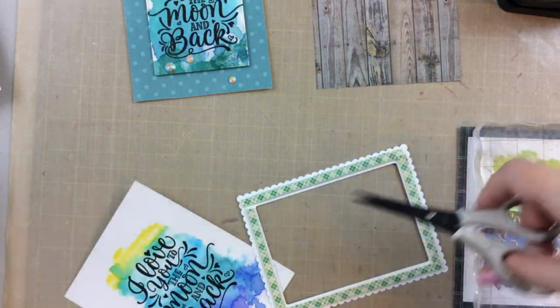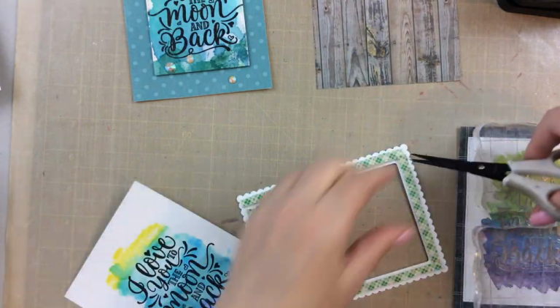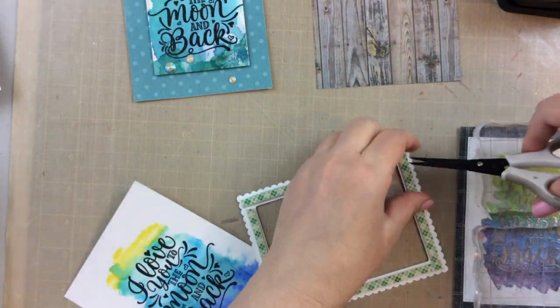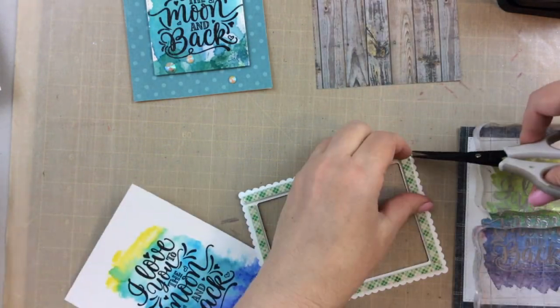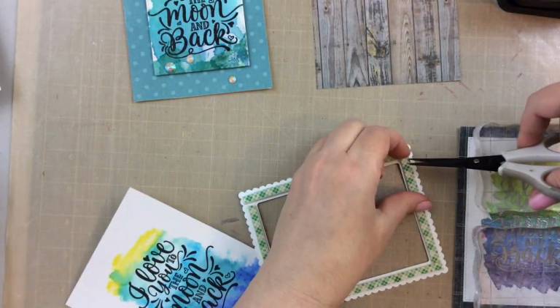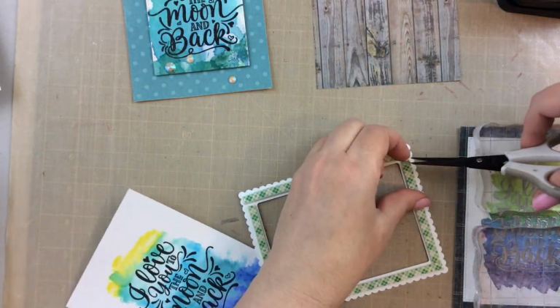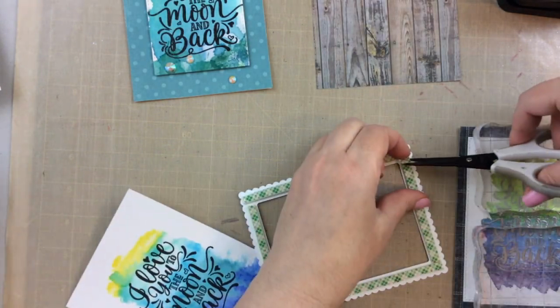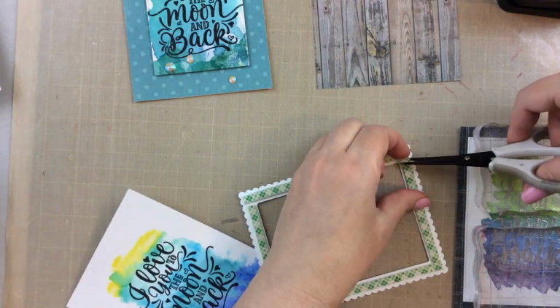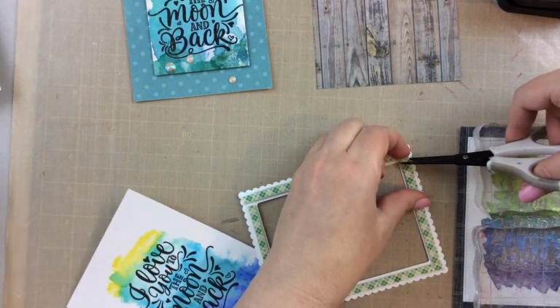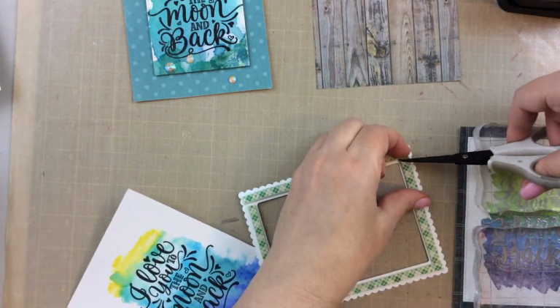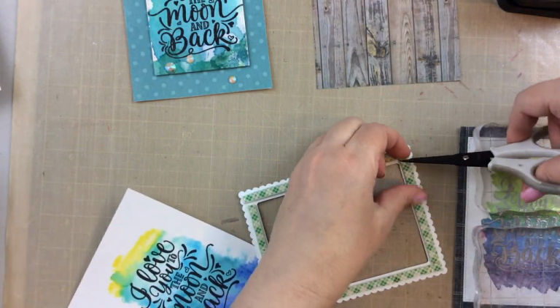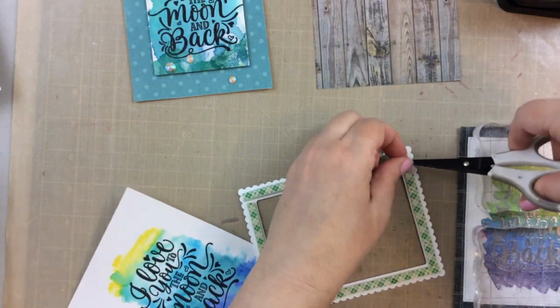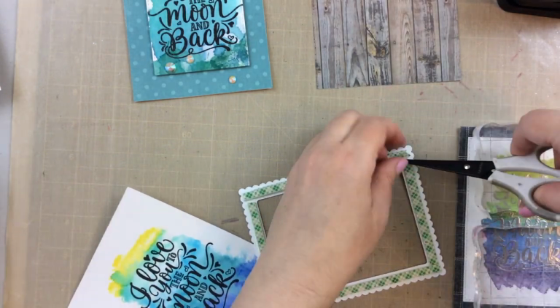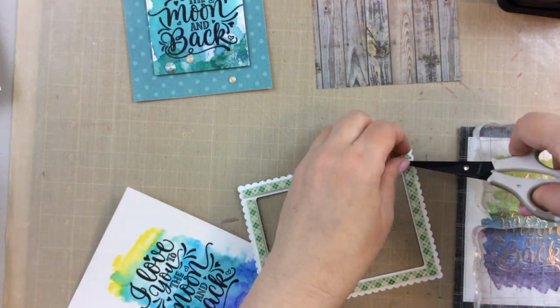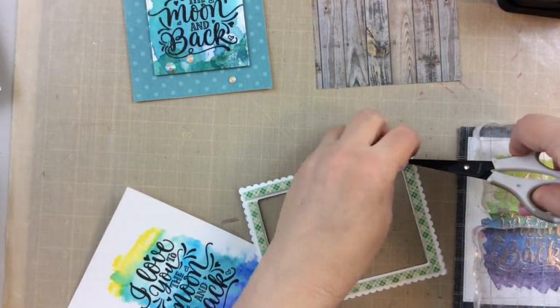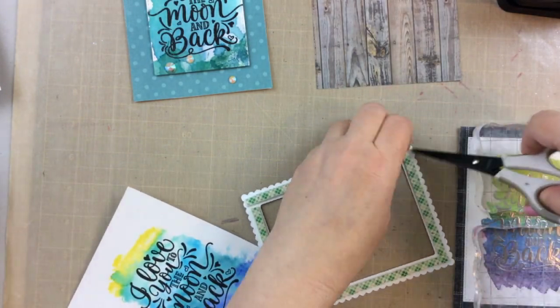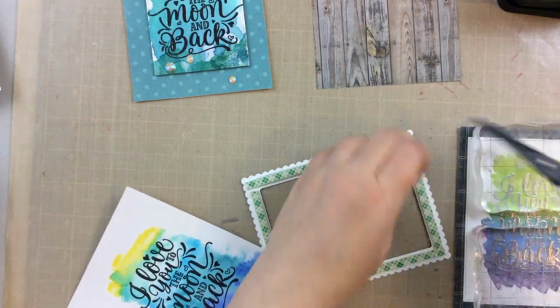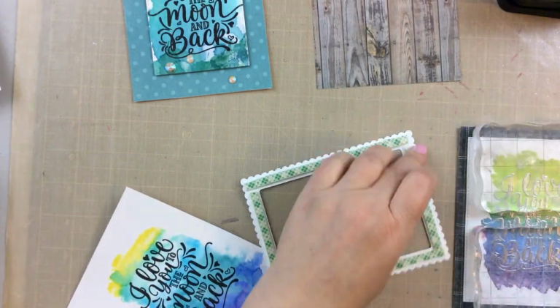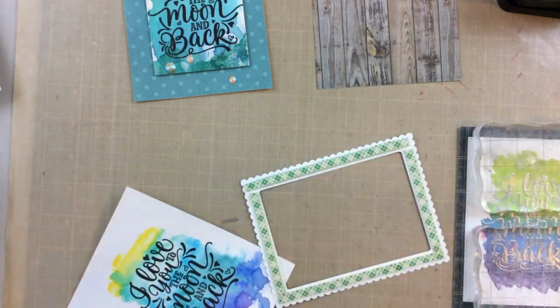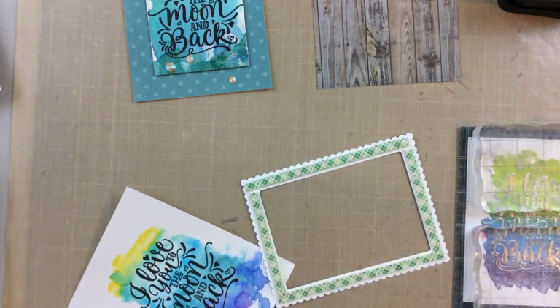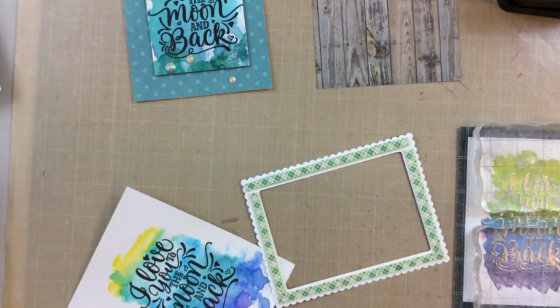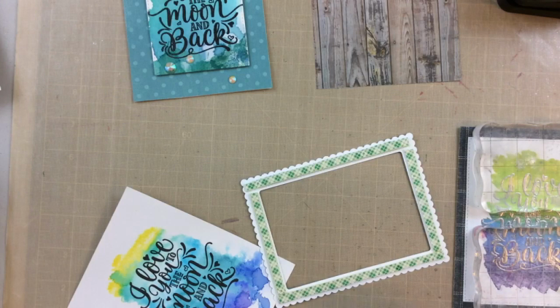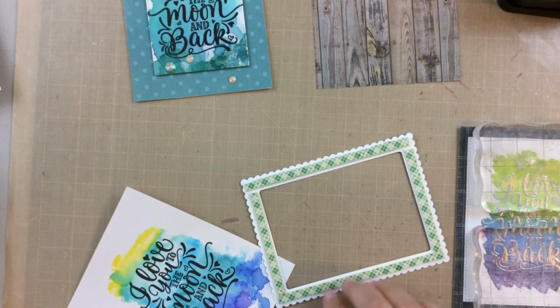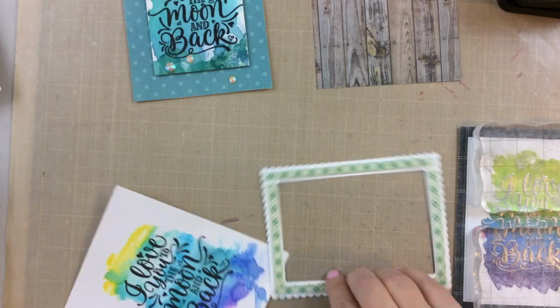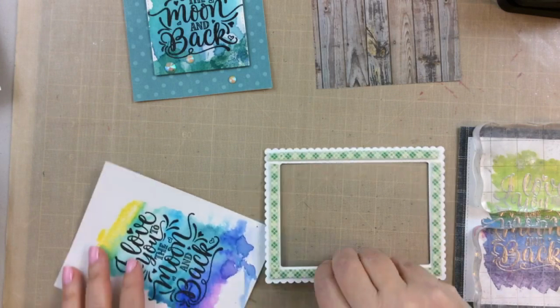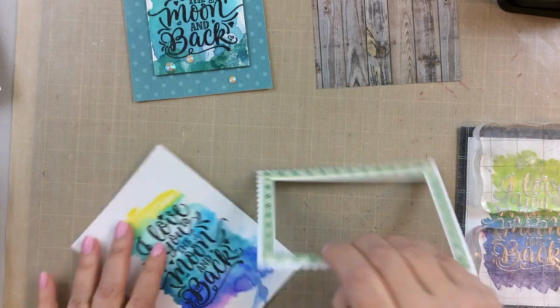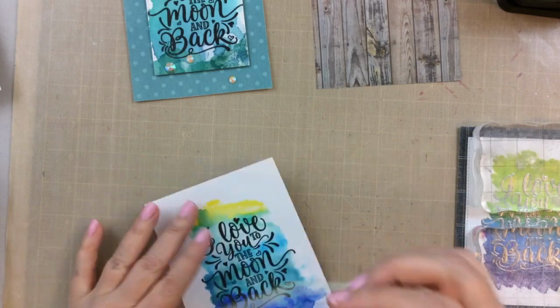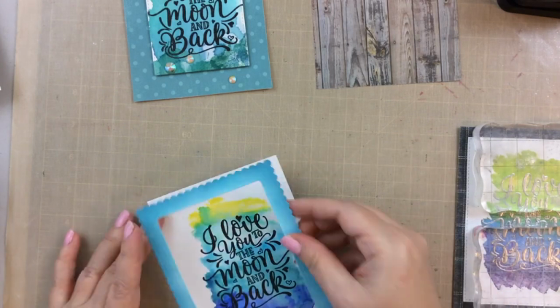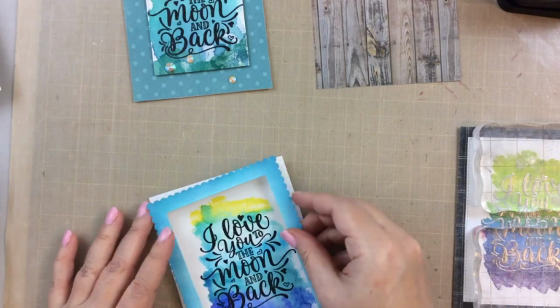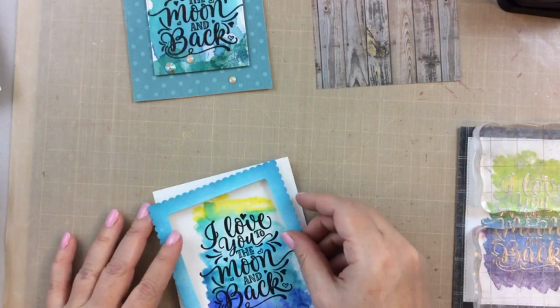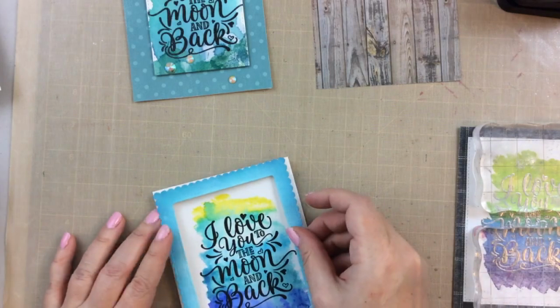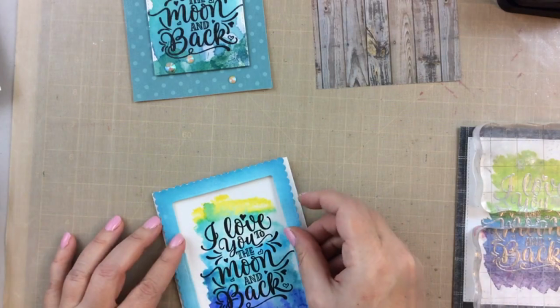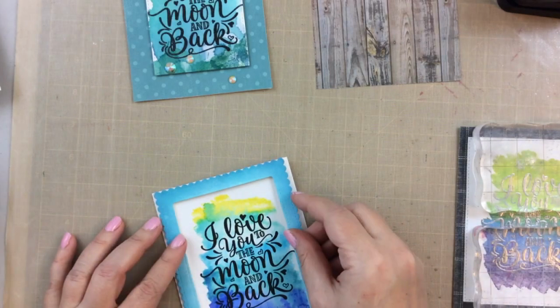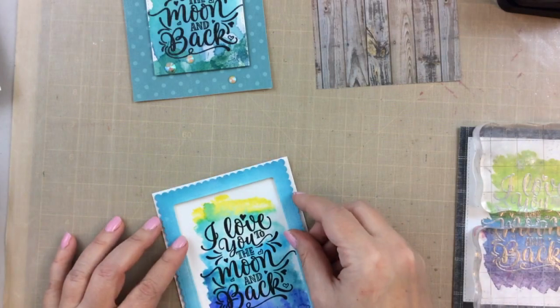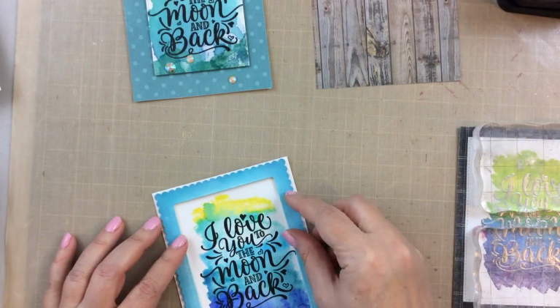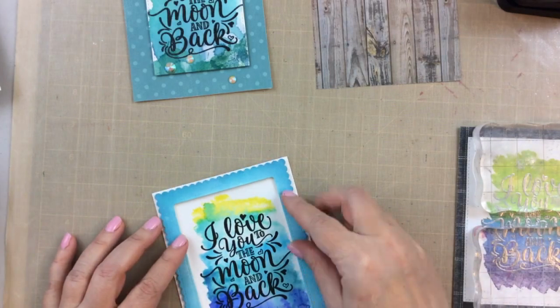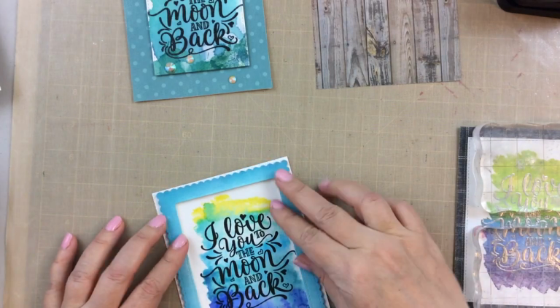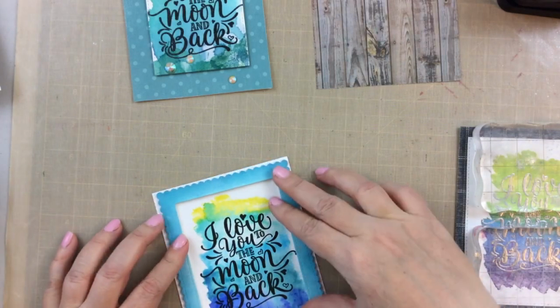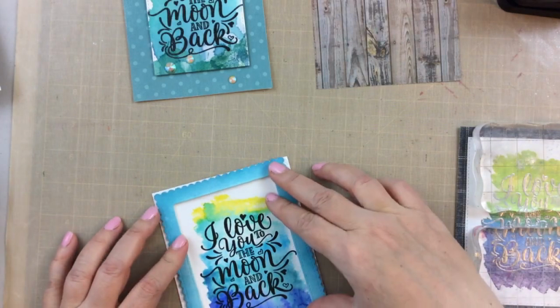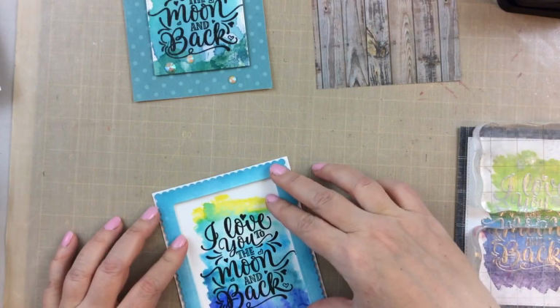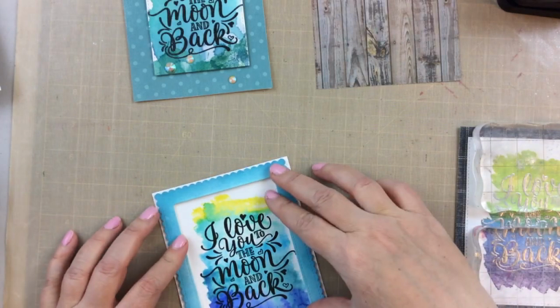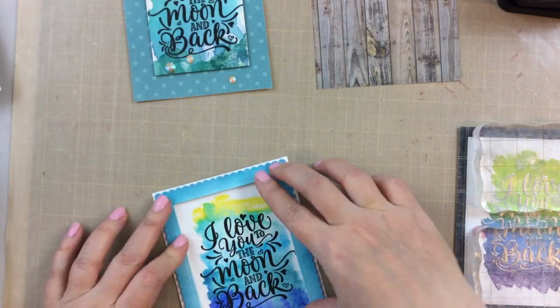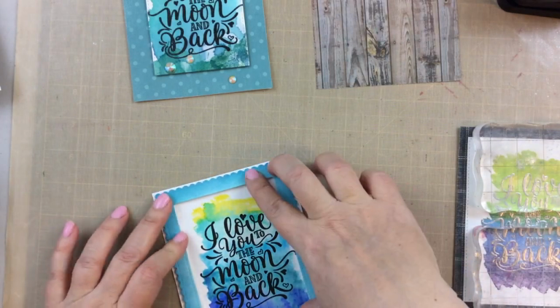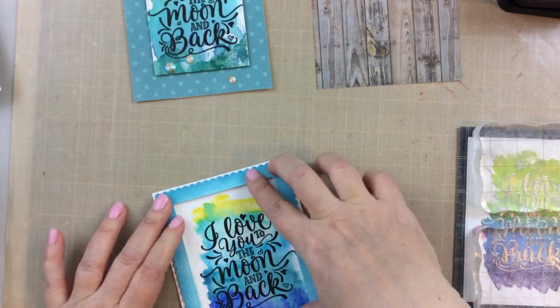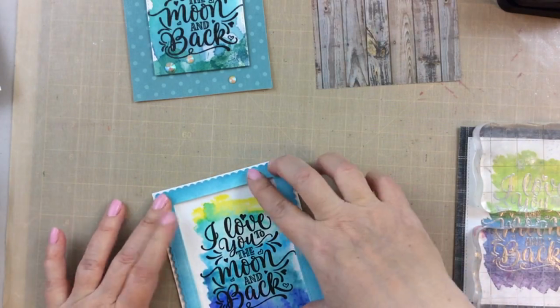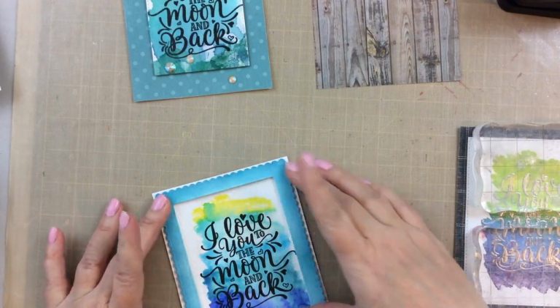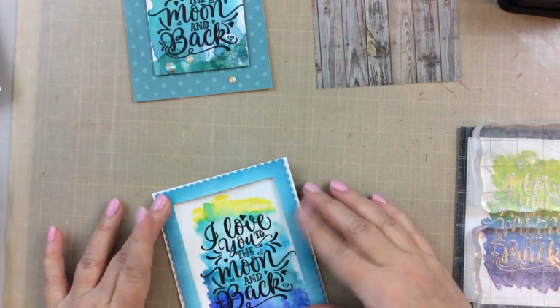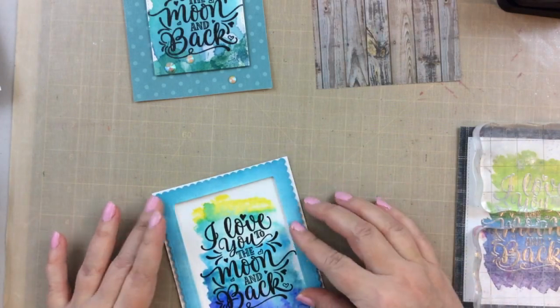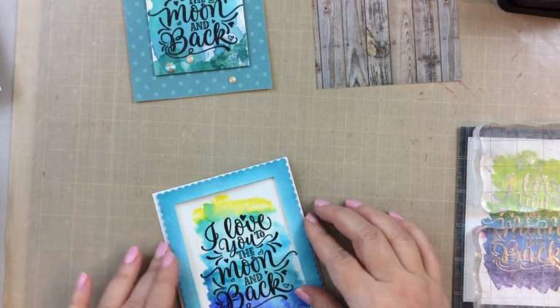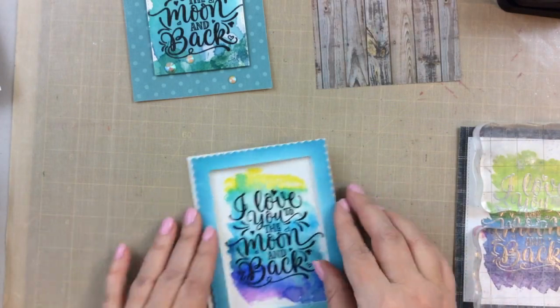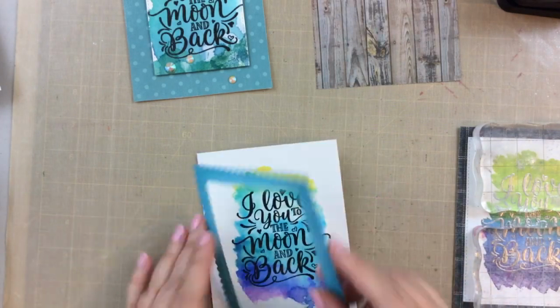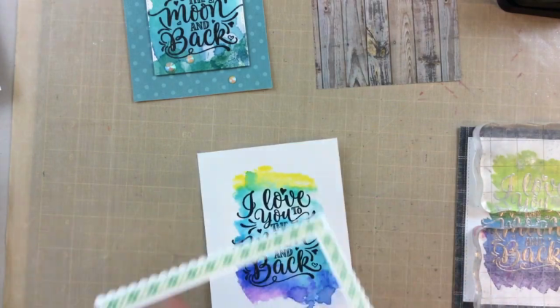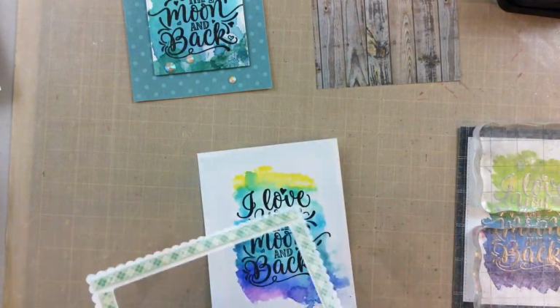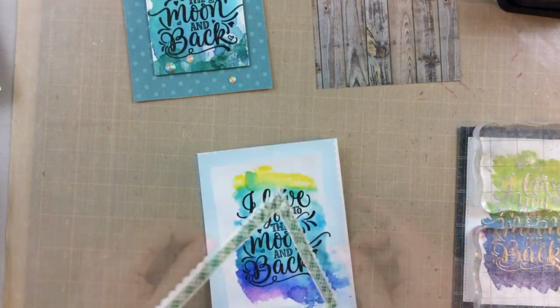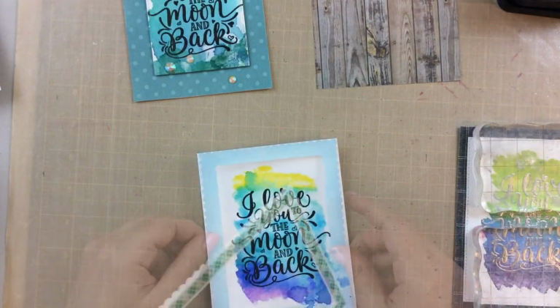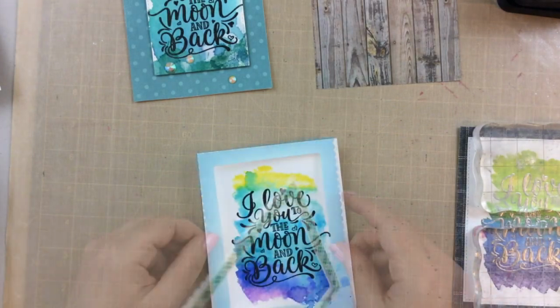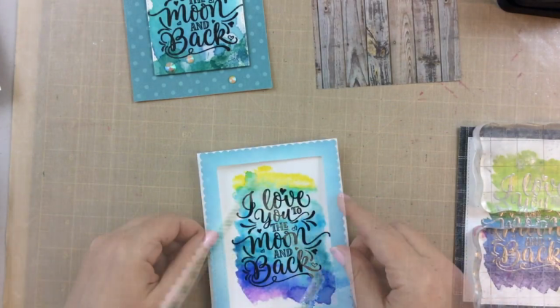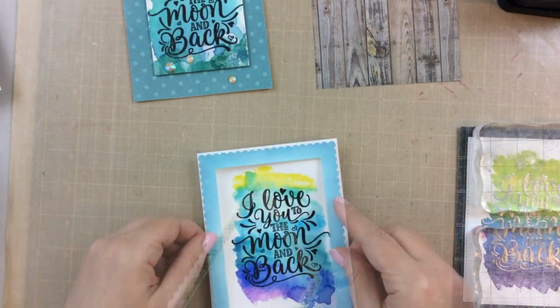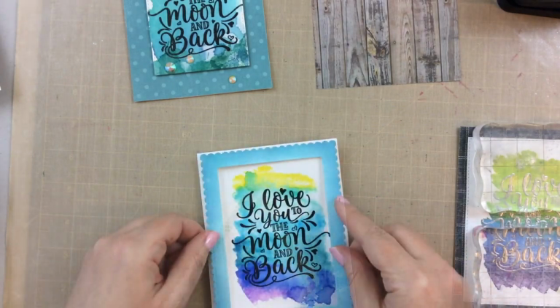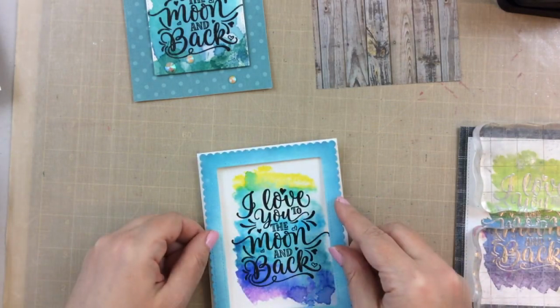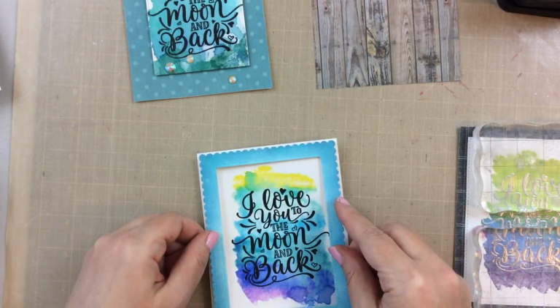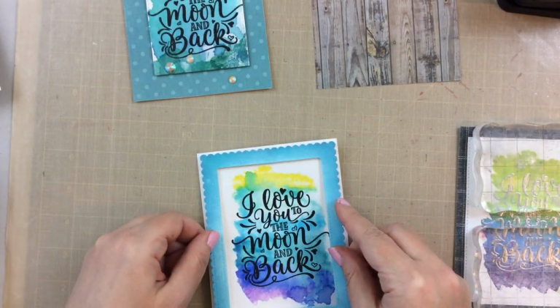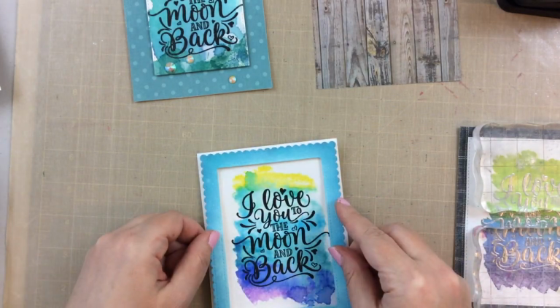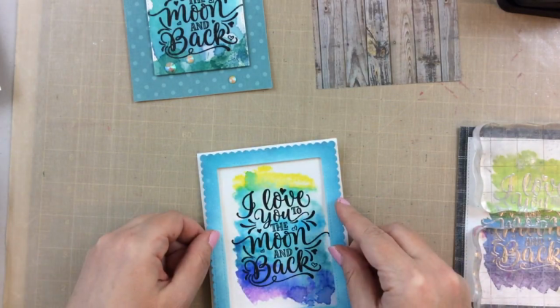For this one I have a scalloped border. This is the one where the watercolor kind of seeped down to the bottom, but when you add a frame border — which I'm going to pop up with some 3M foam tape — the frame kind of covers any of the imperfections where the watercolor dripped a little too much. See, you don't even see that anymore. So this worked out perfect — it looks like I meant to do that, right?